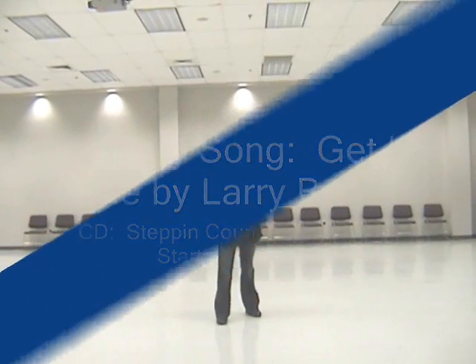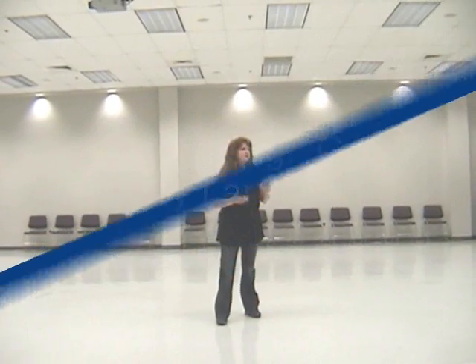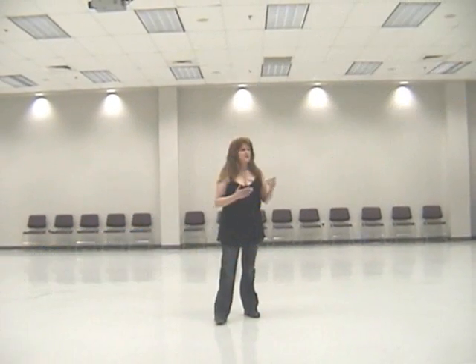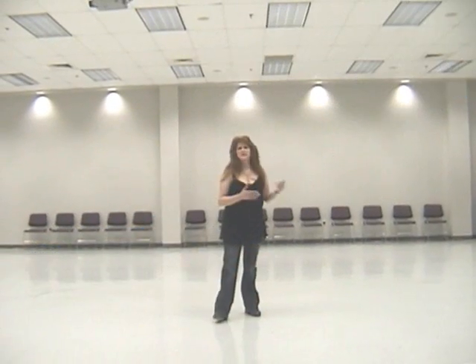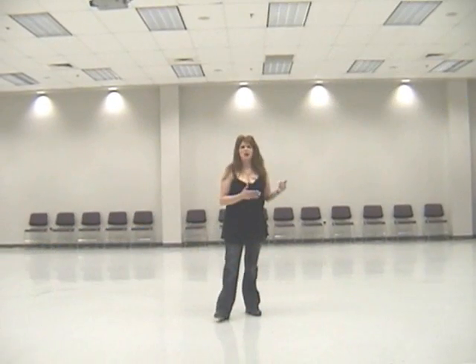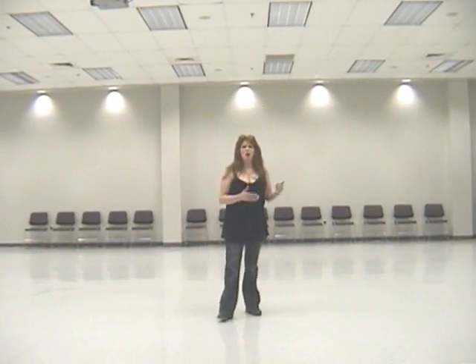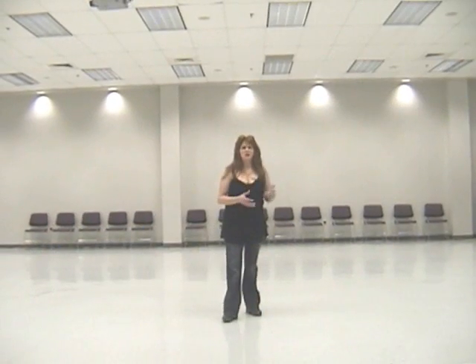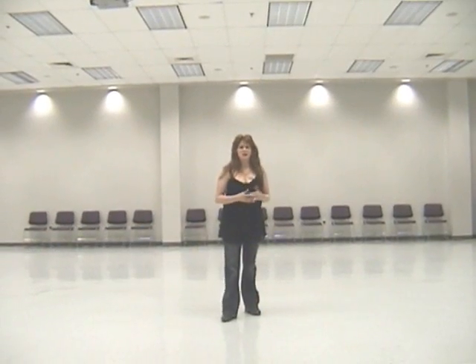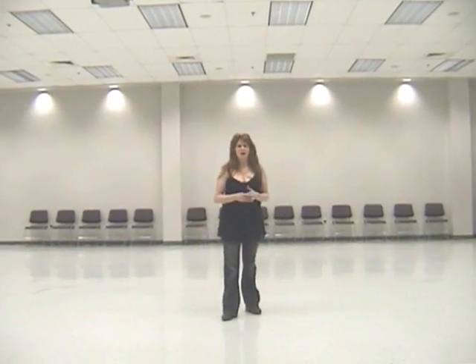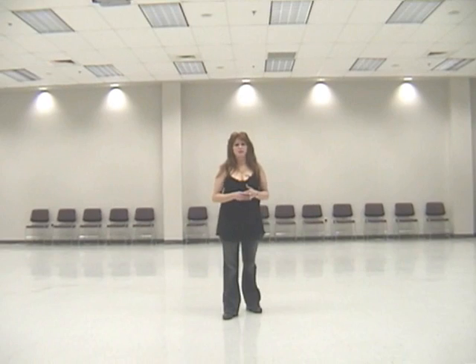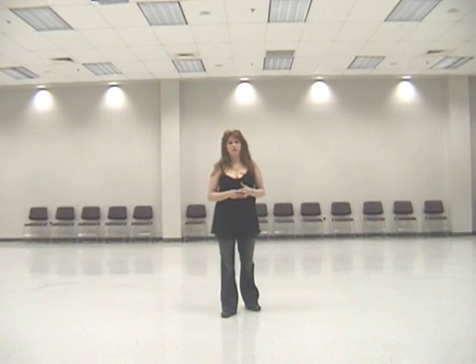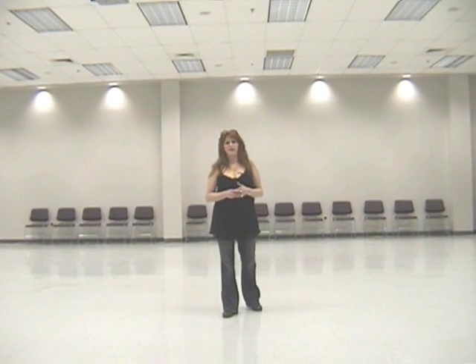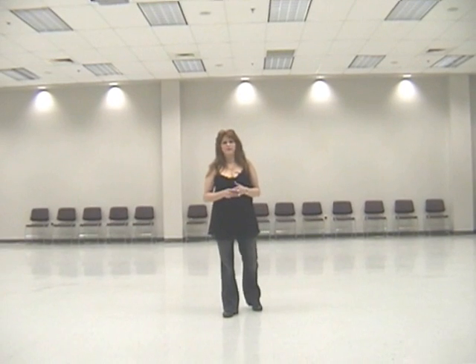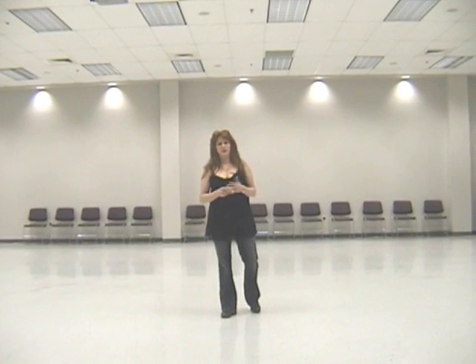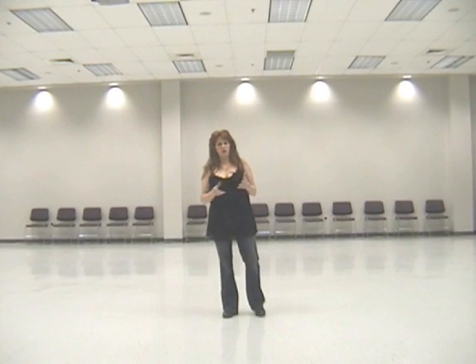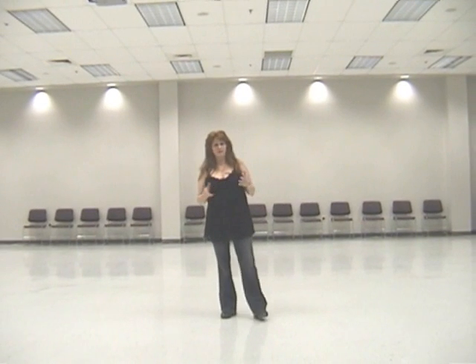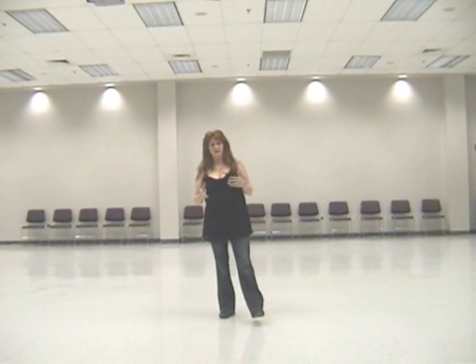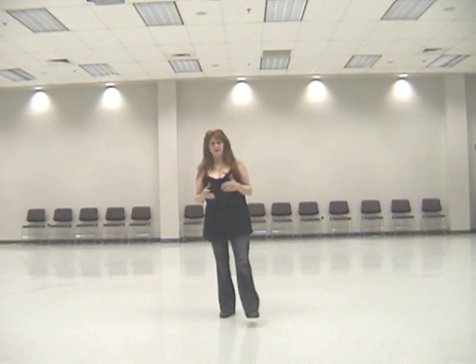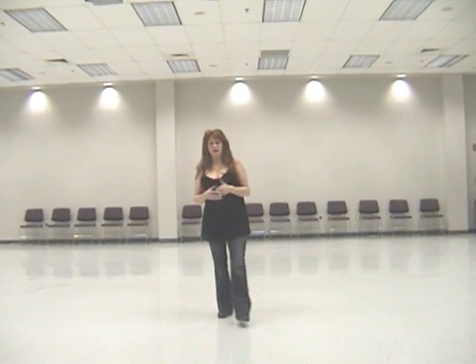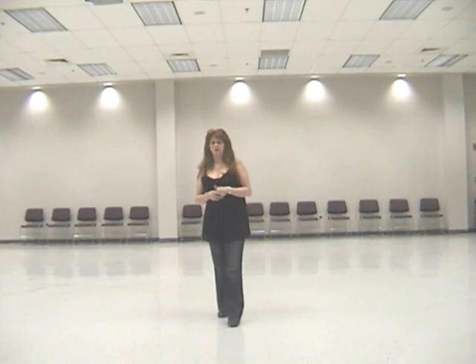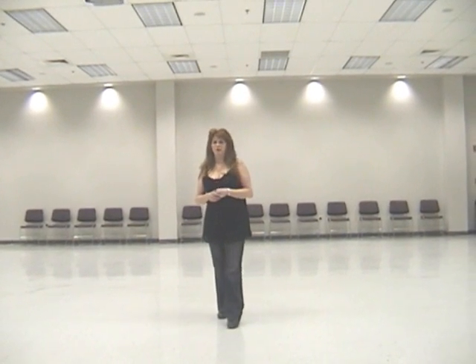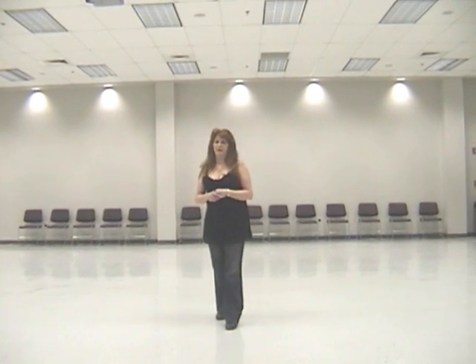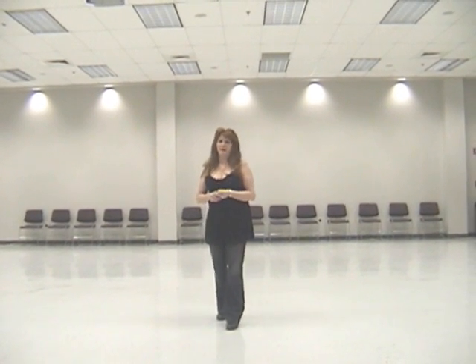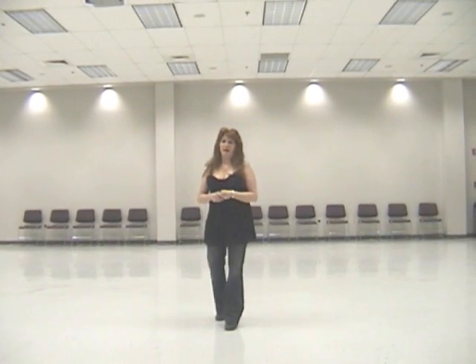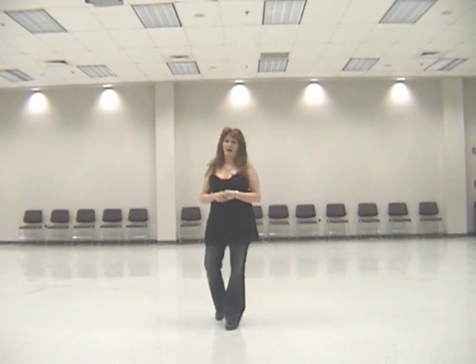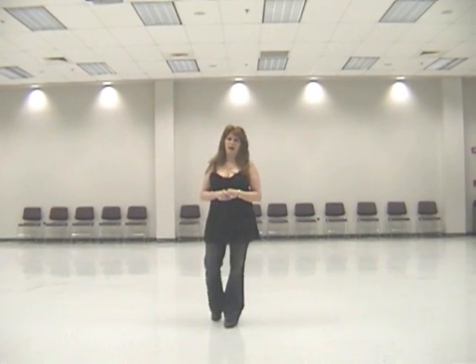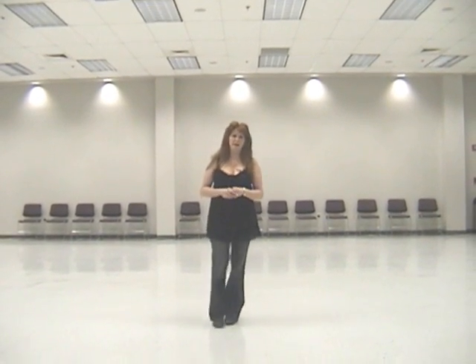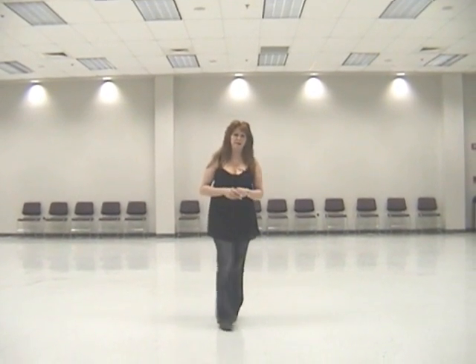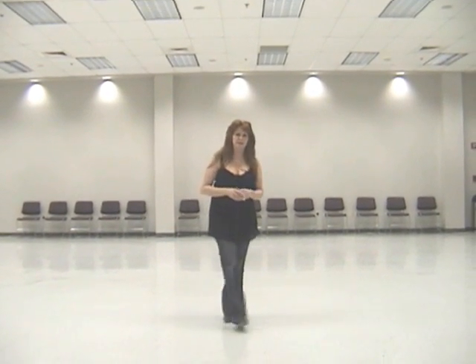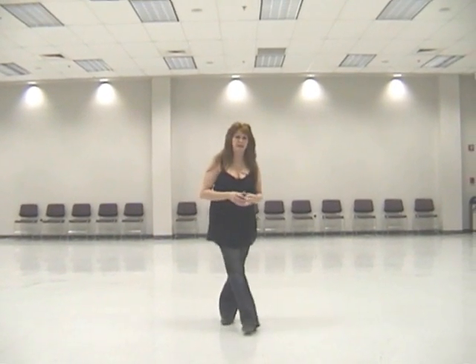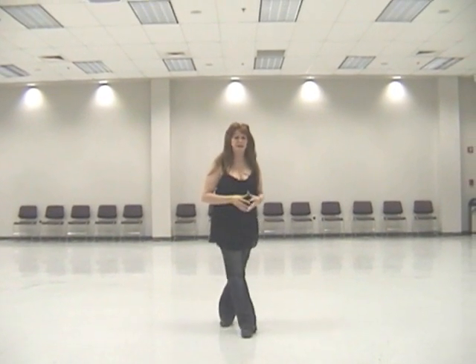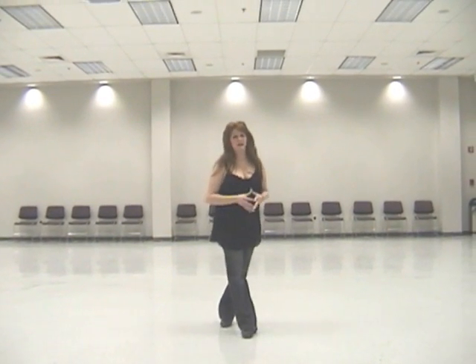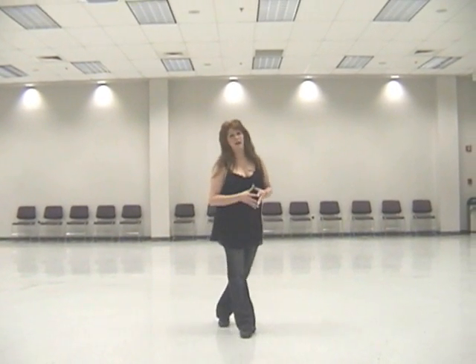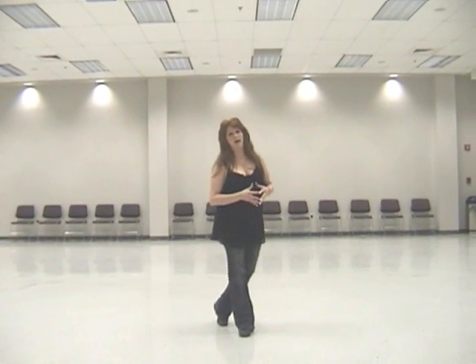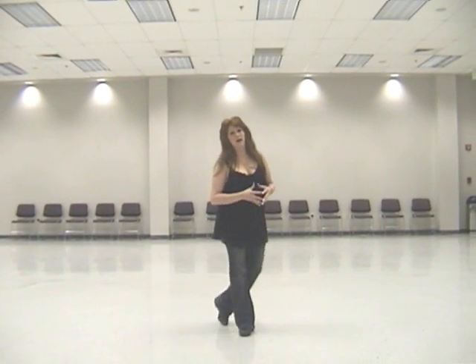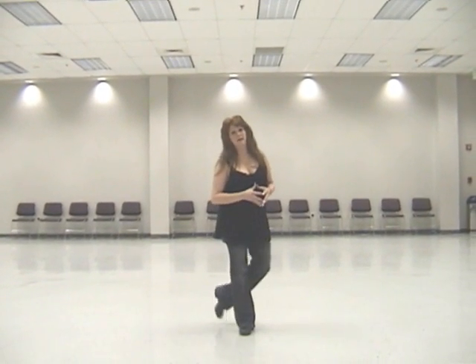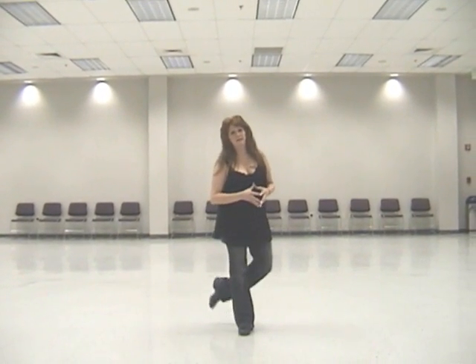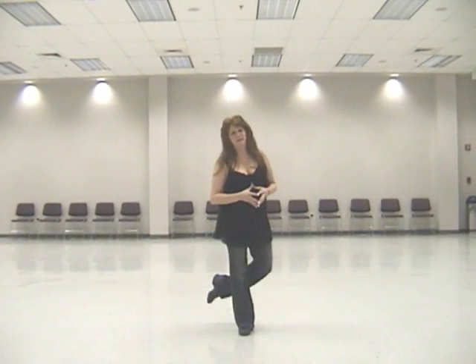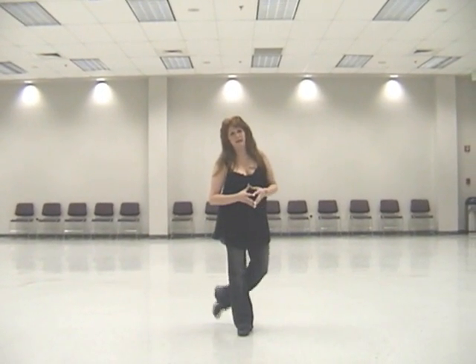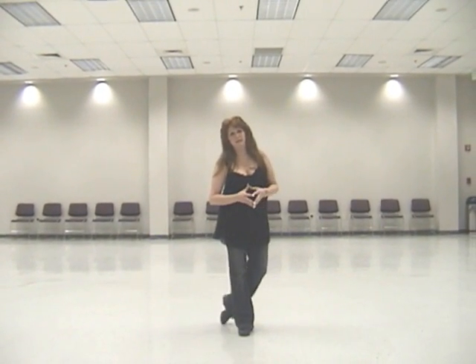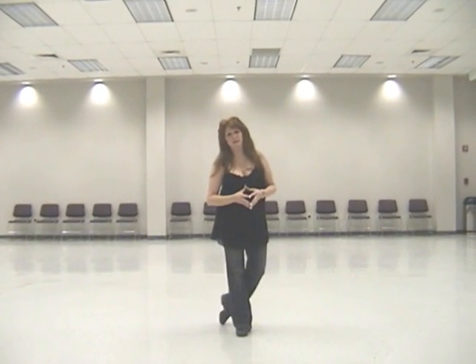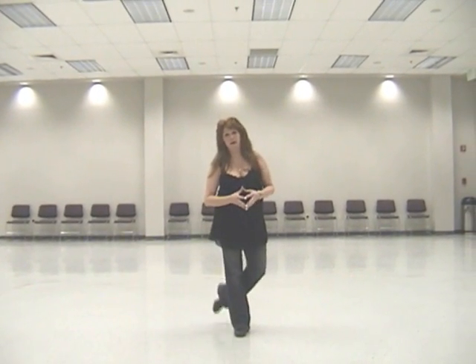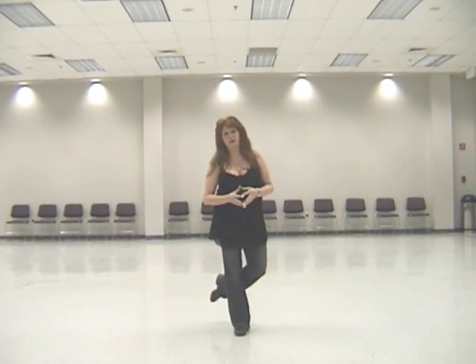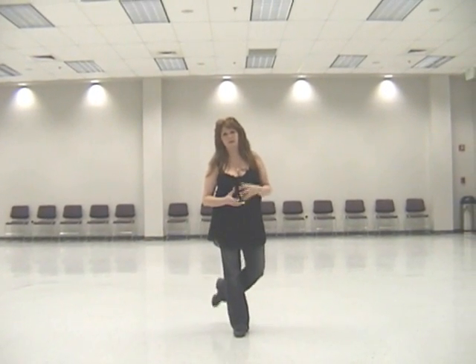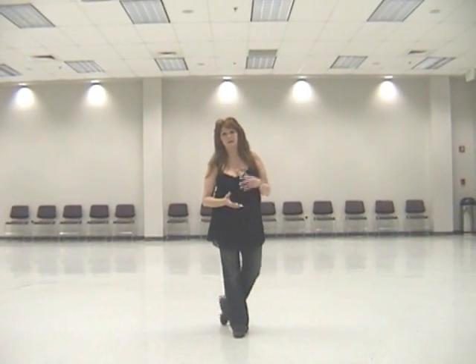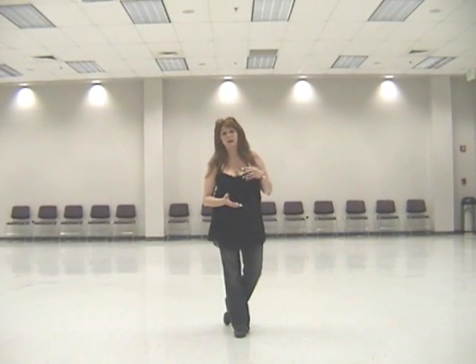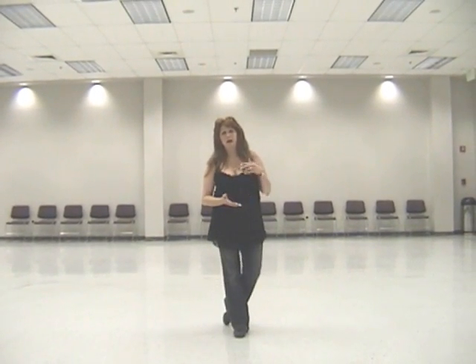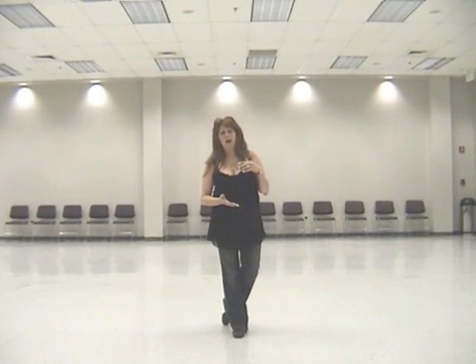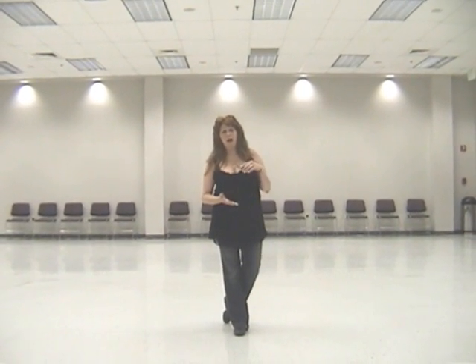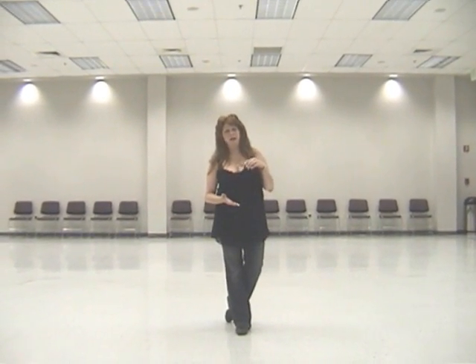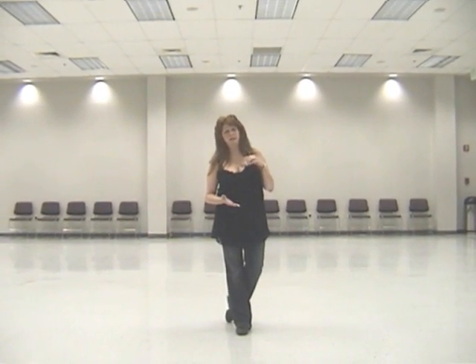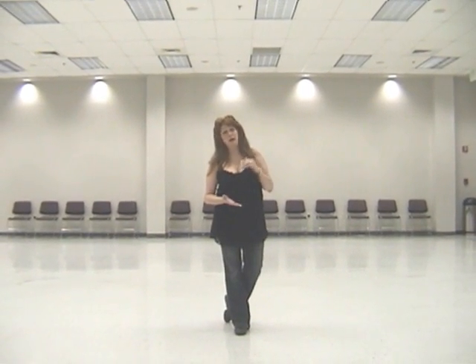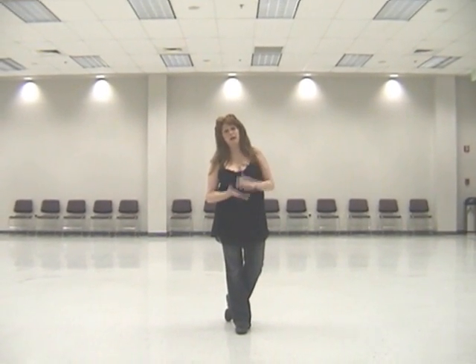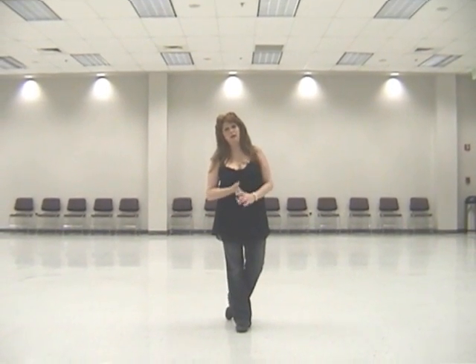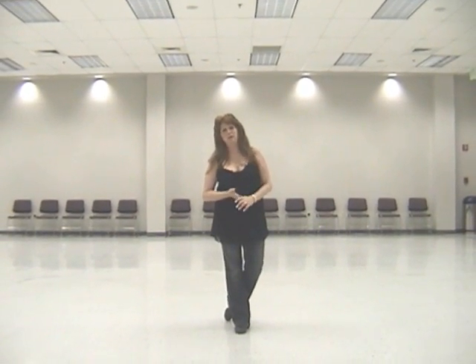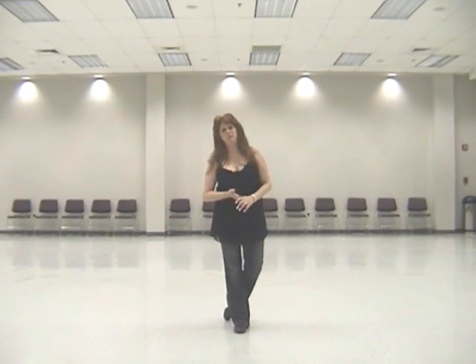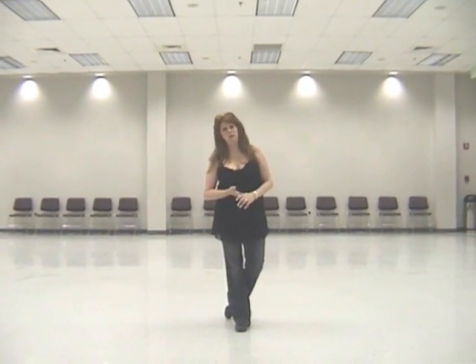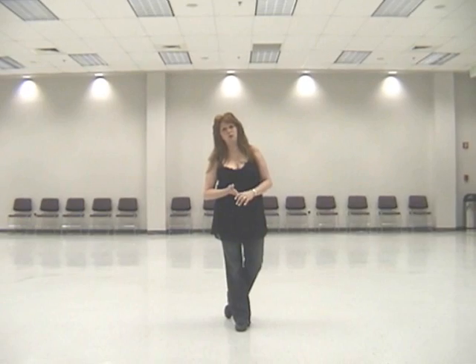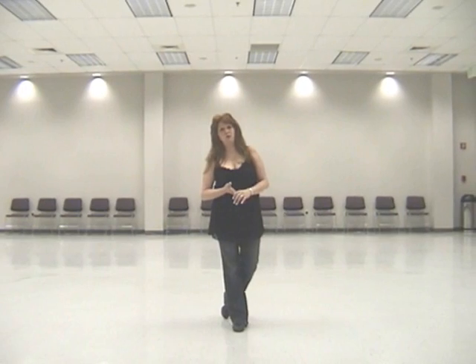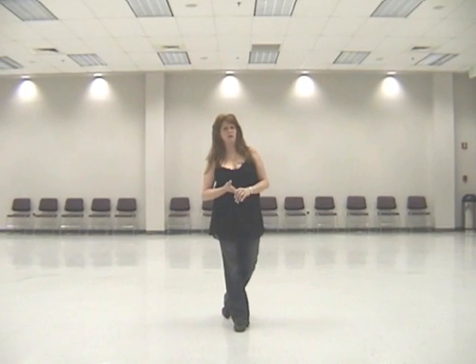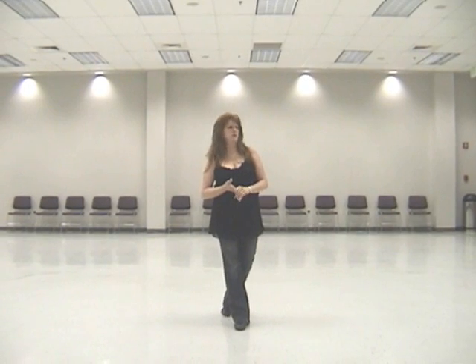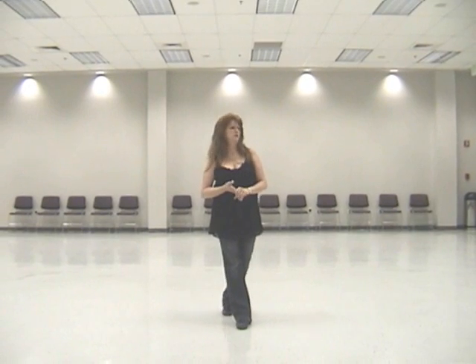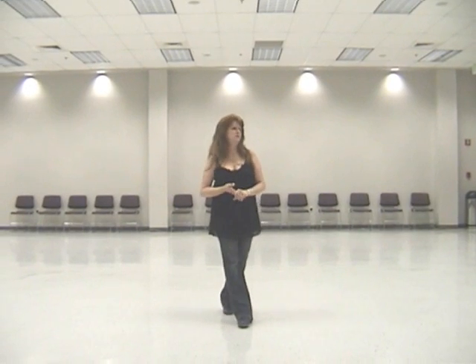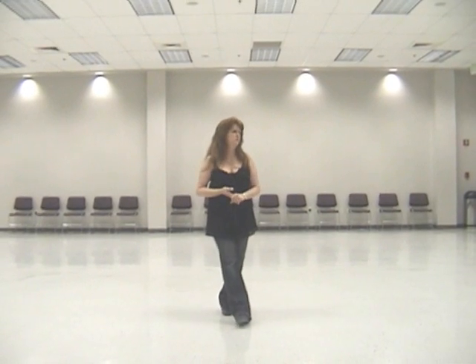This song is country, for those of you into country. It's 'Get In Line,' it's a dance mix, and it's by Larry Boone.